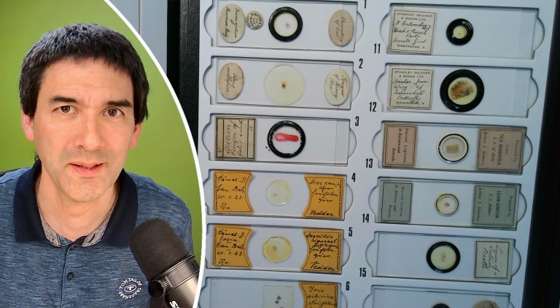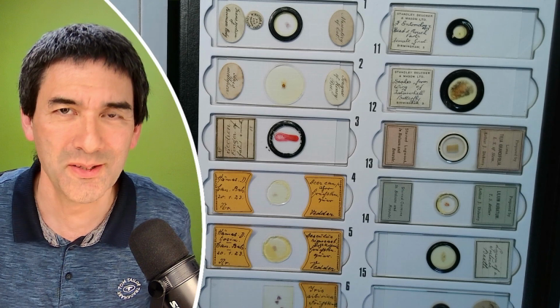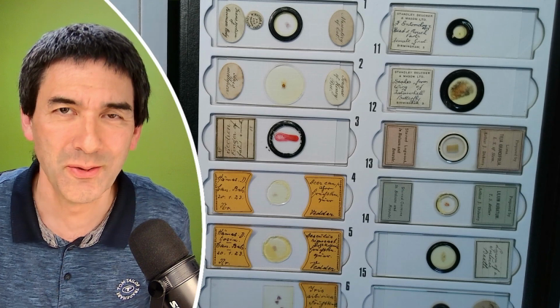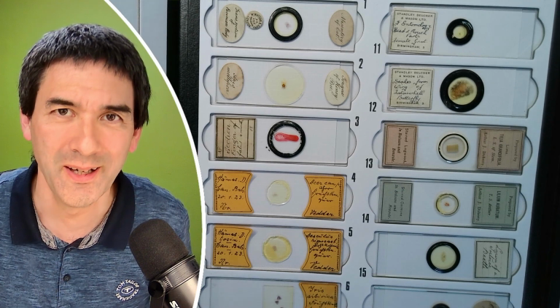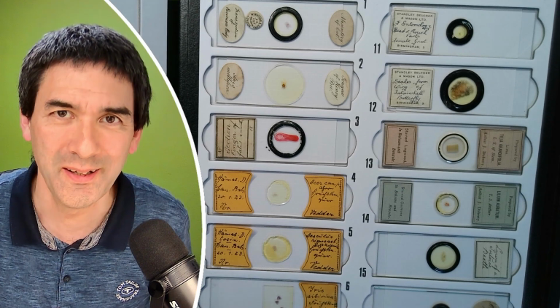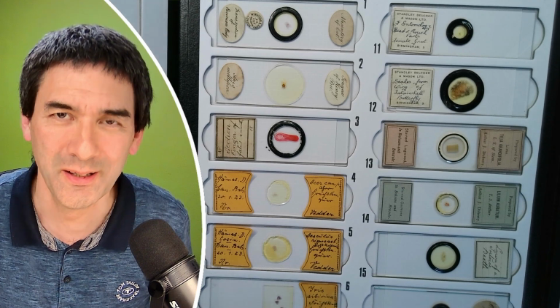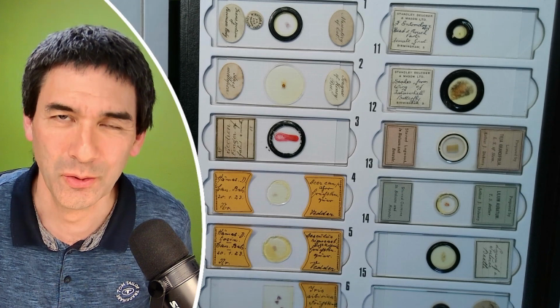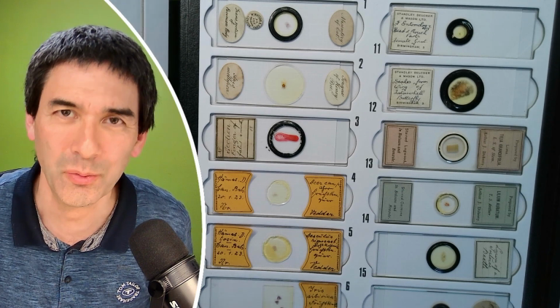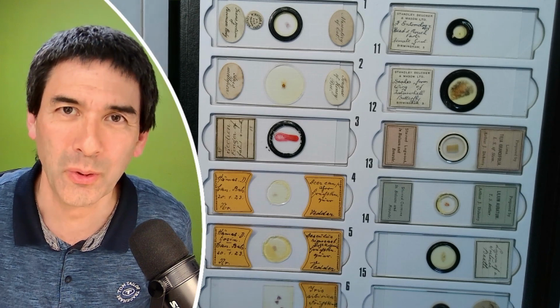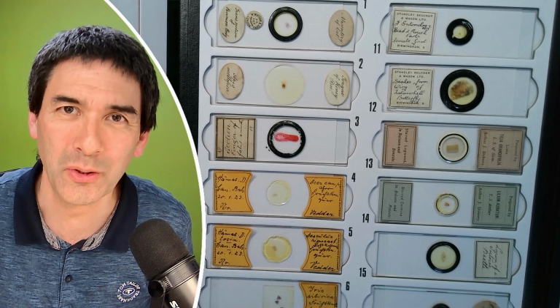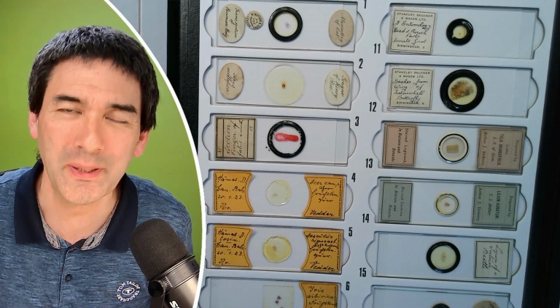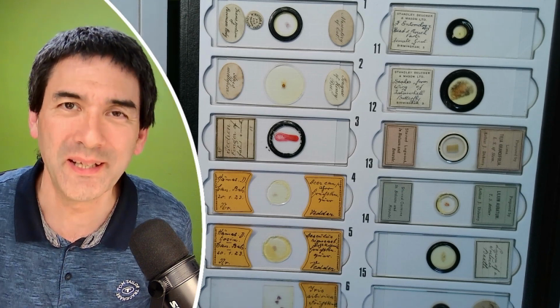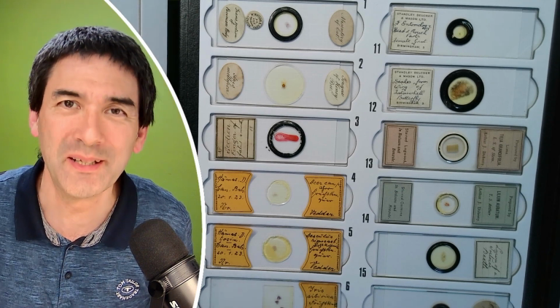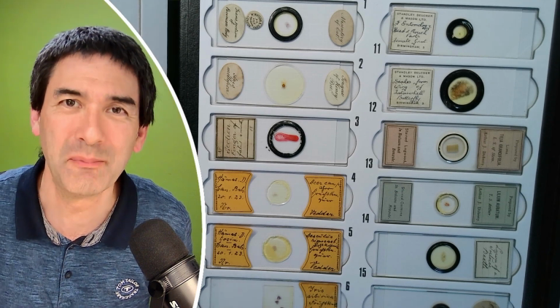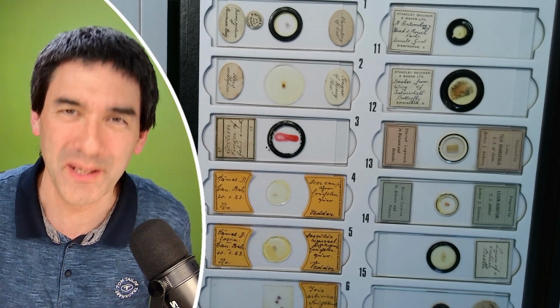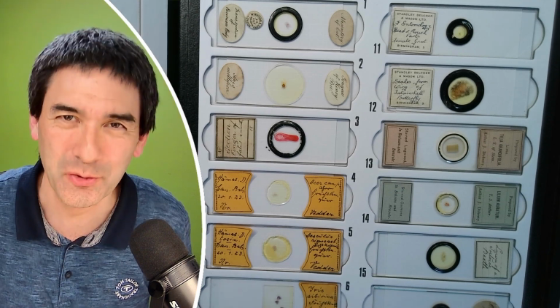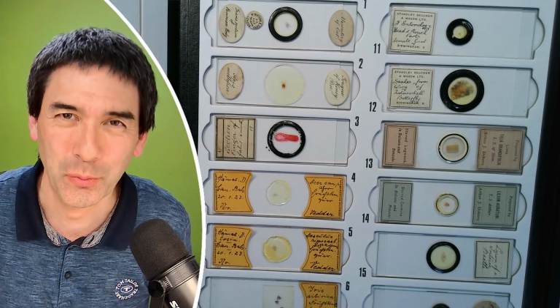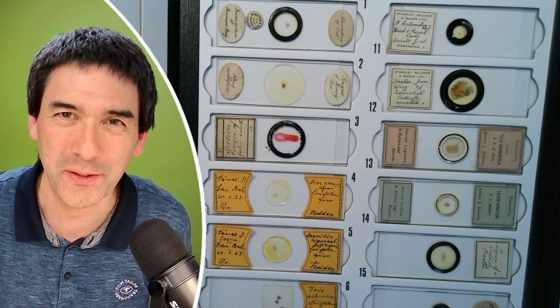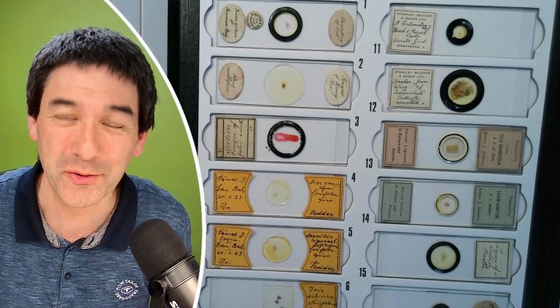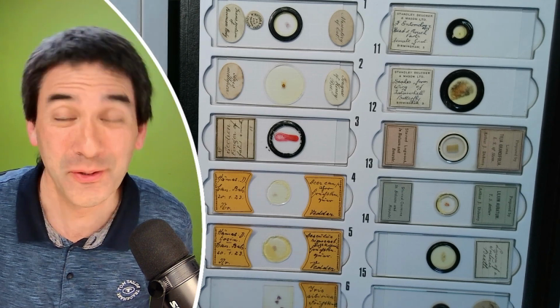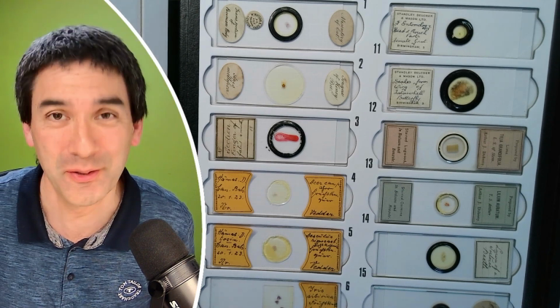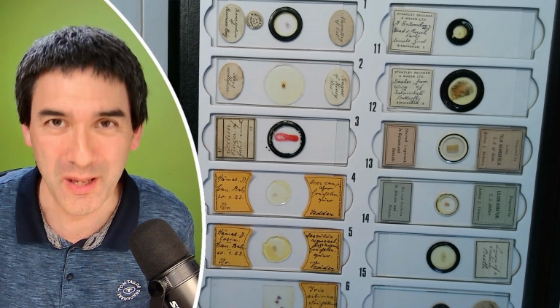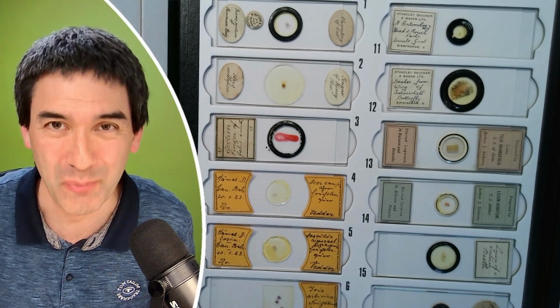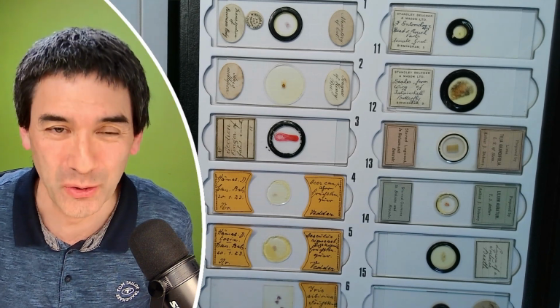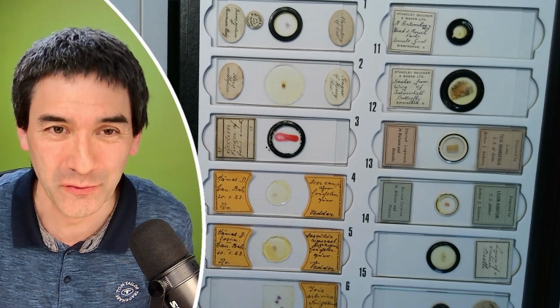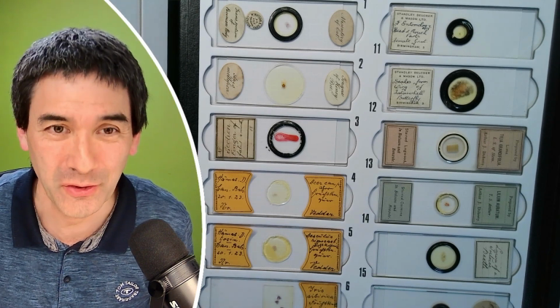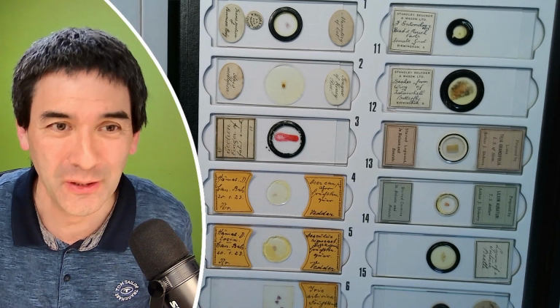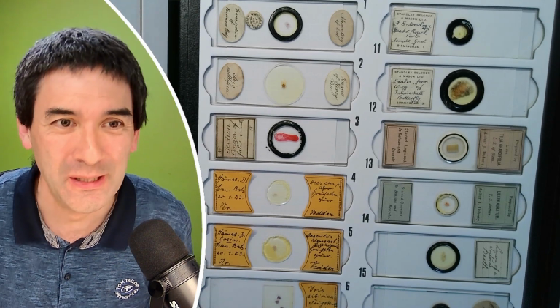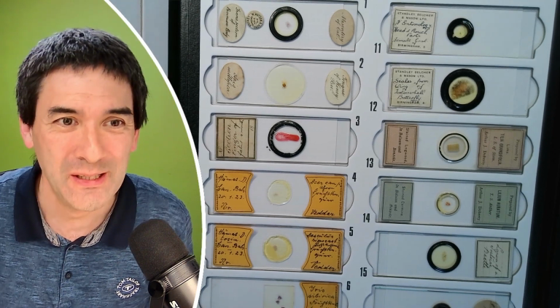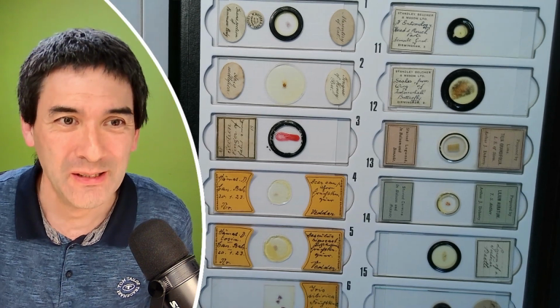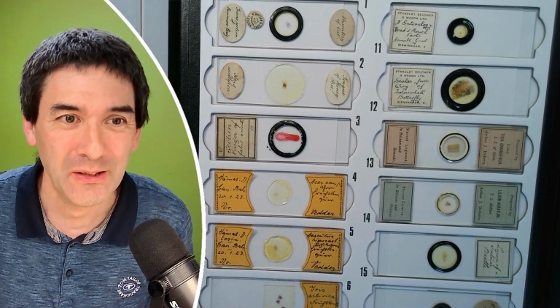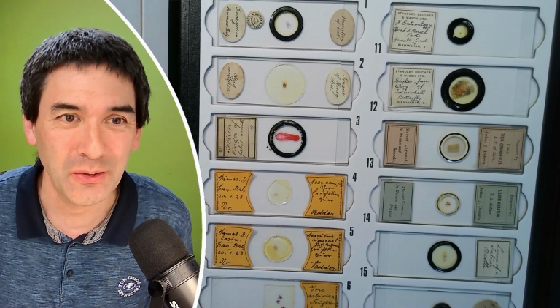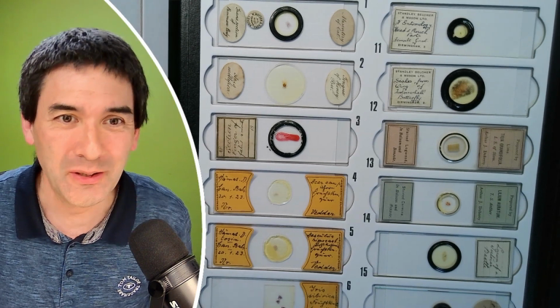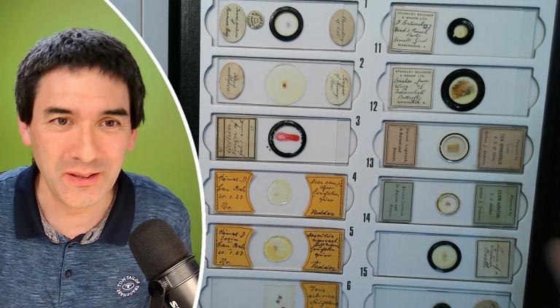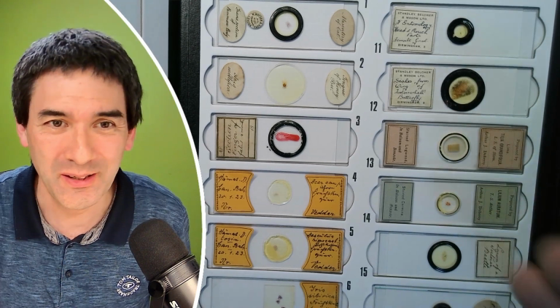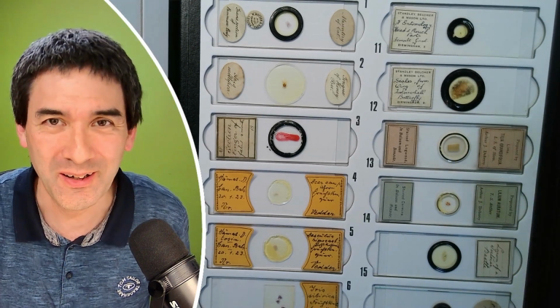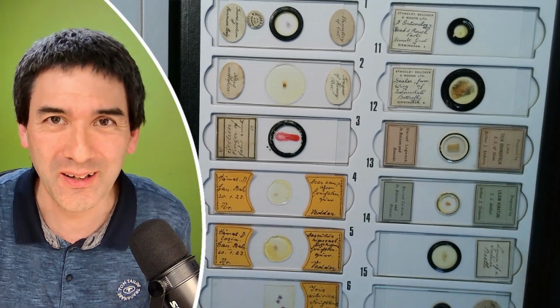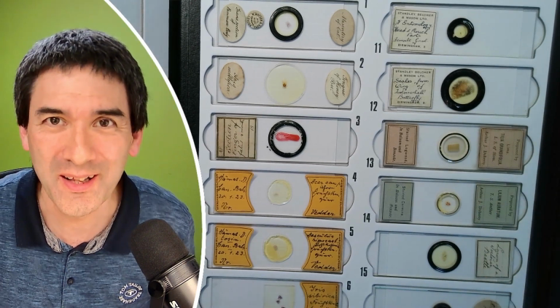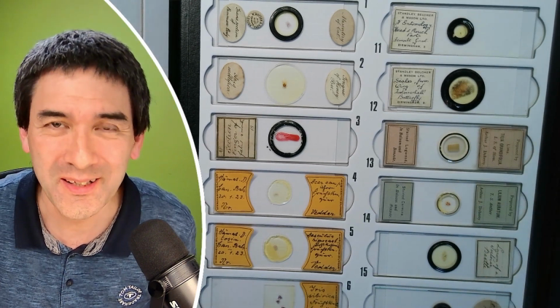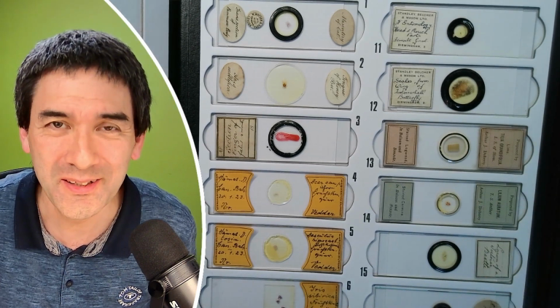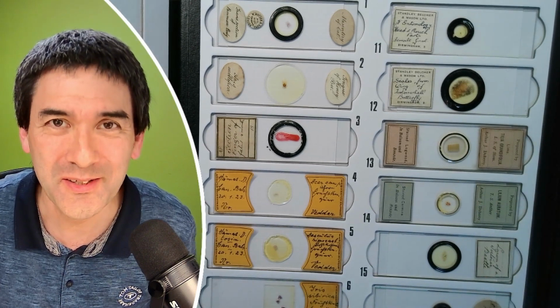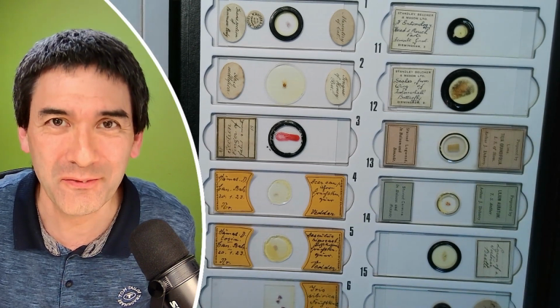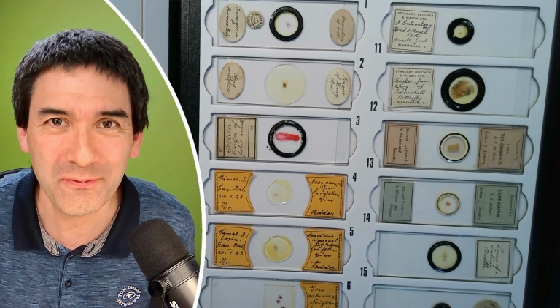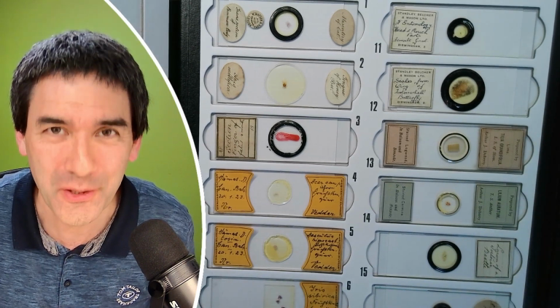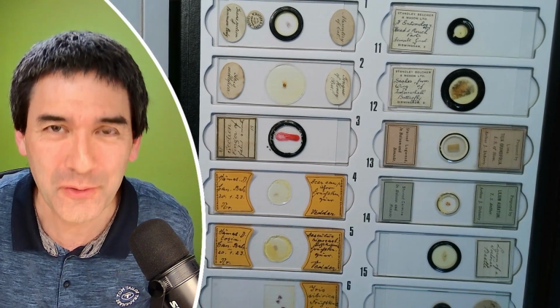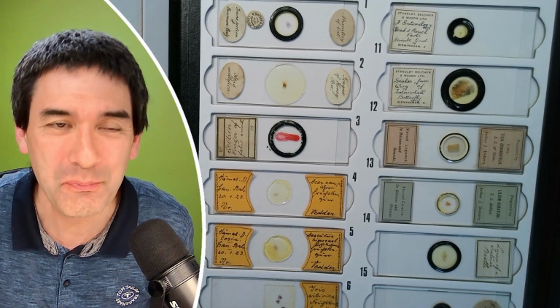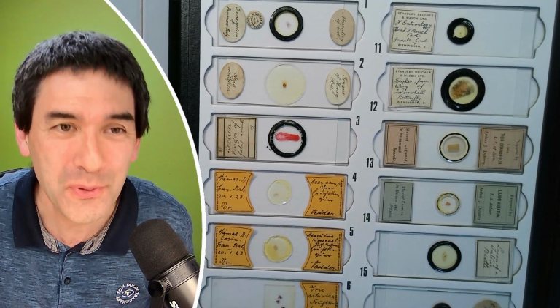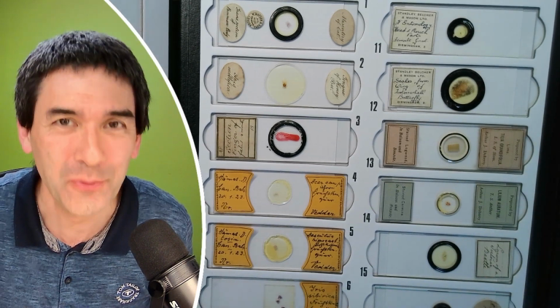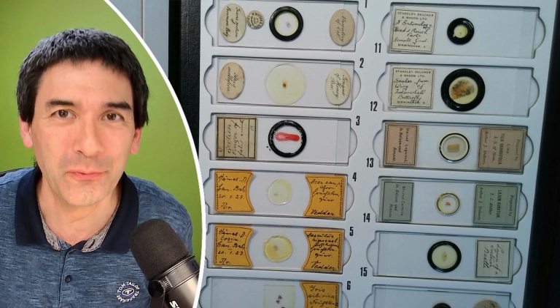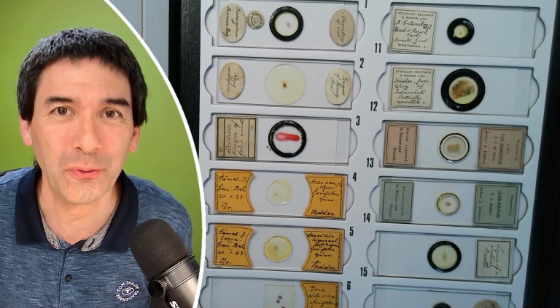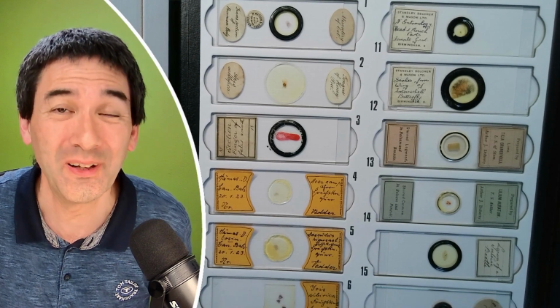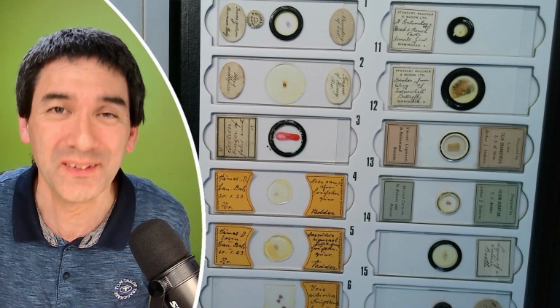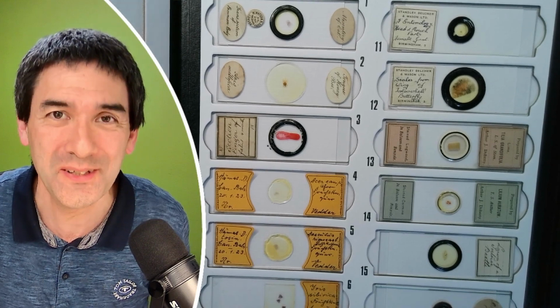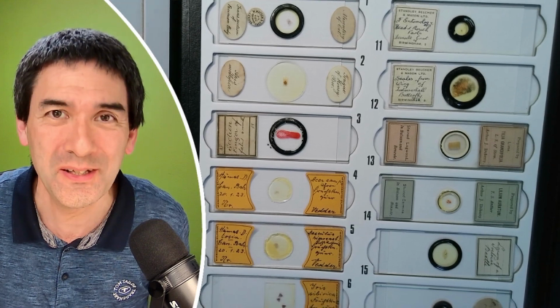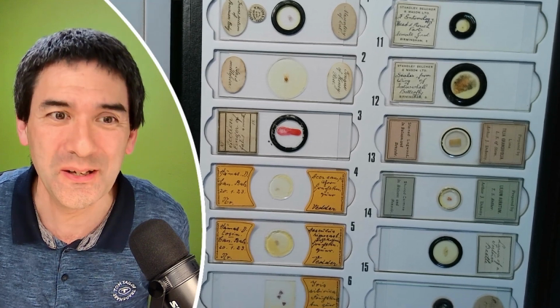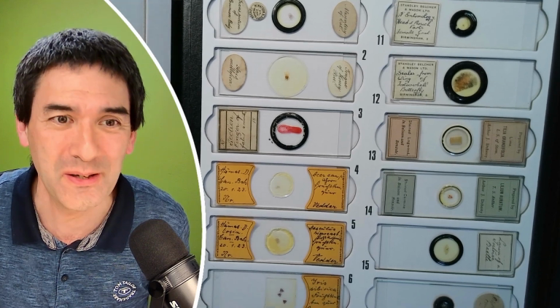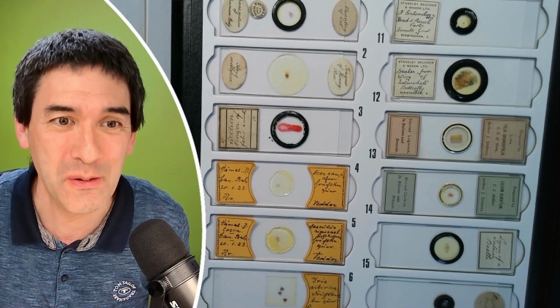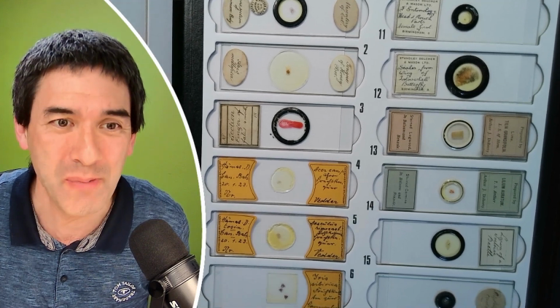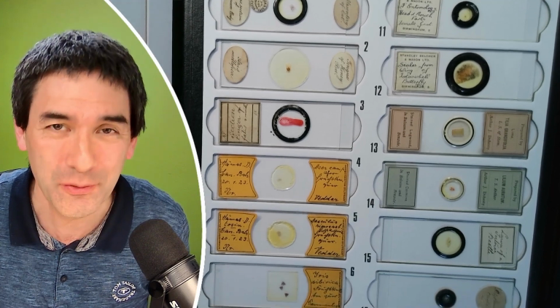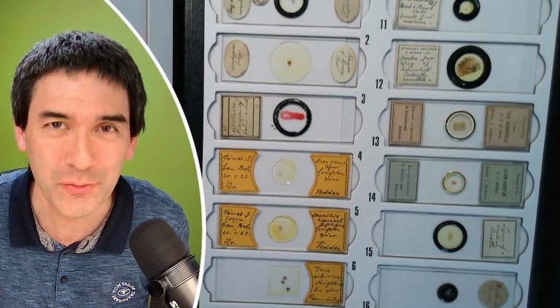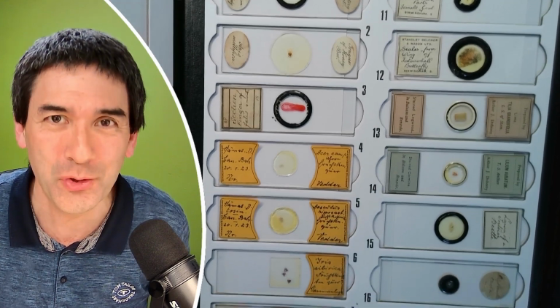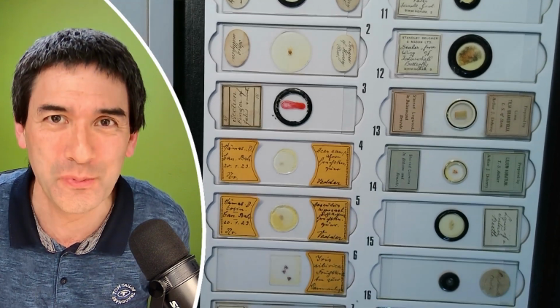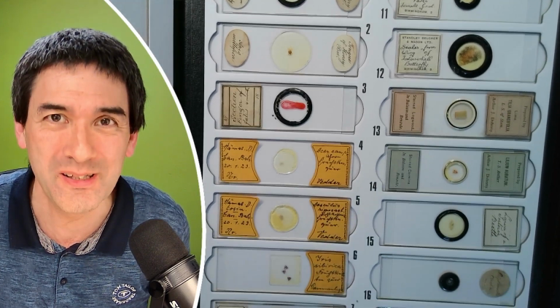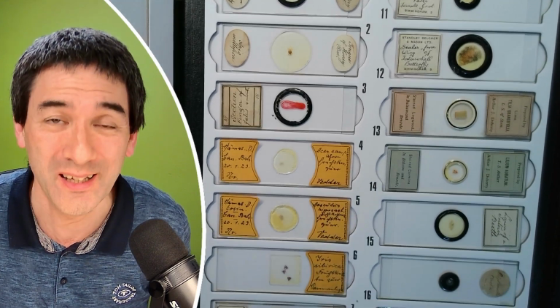Hello and welcome again. Microbe Hunter here, I'm Oliver. Look, I think these are very beautiful antique microscope slides.